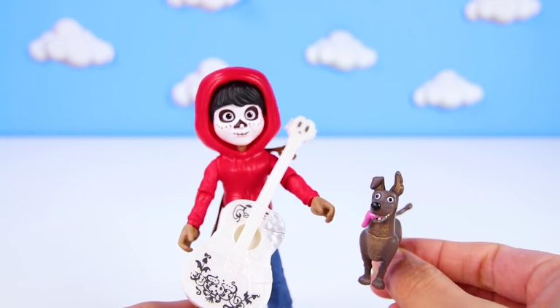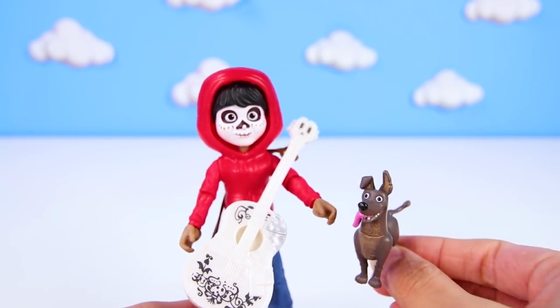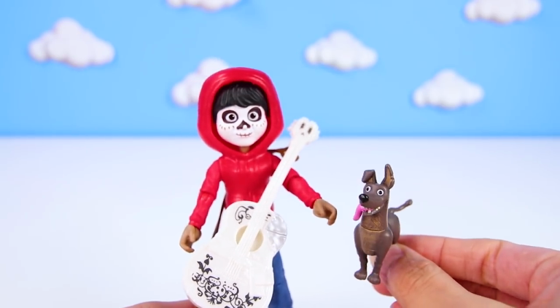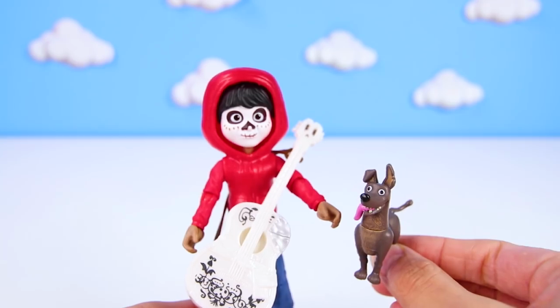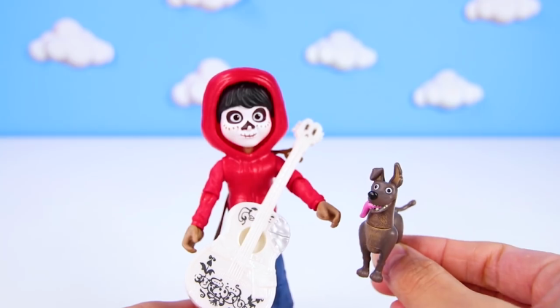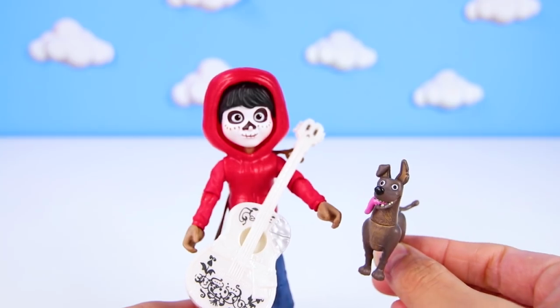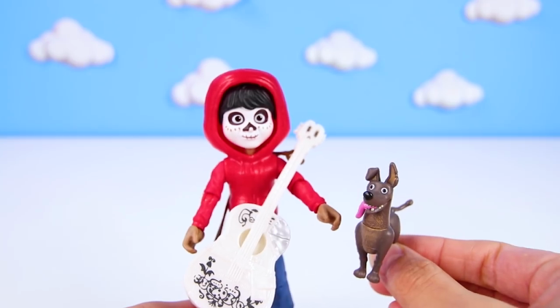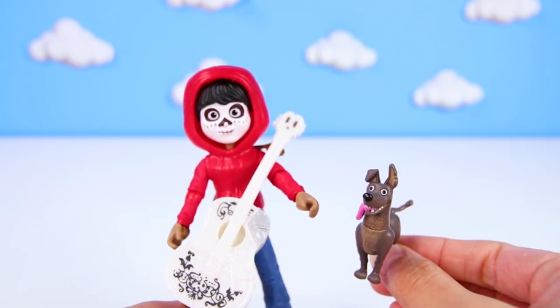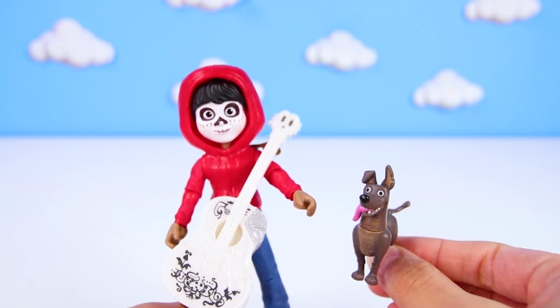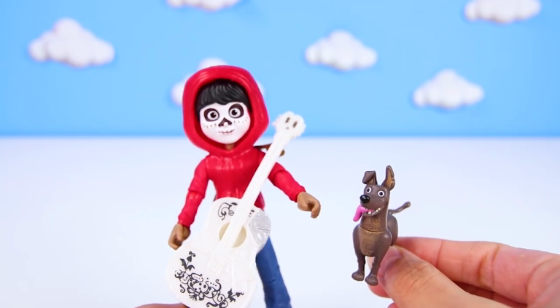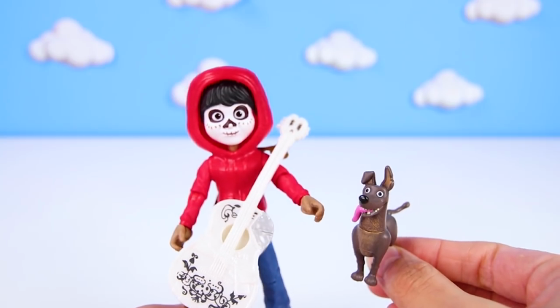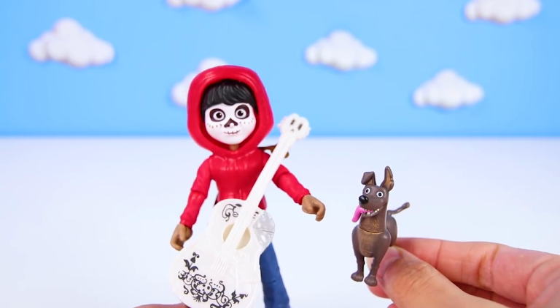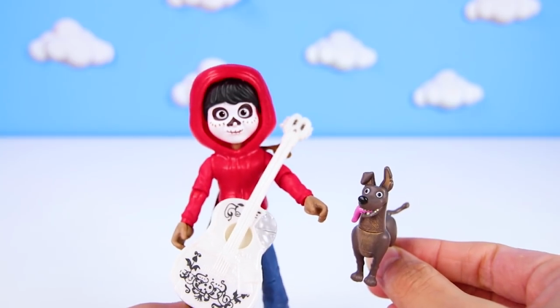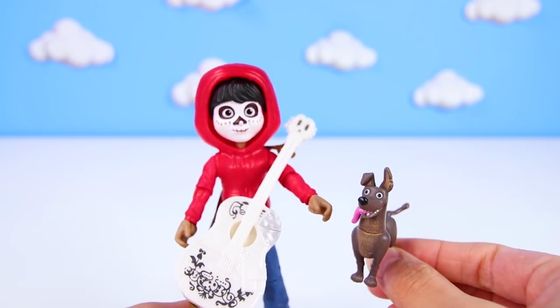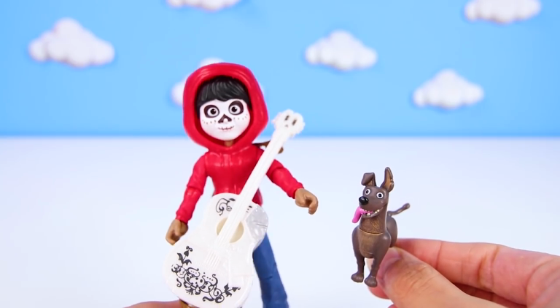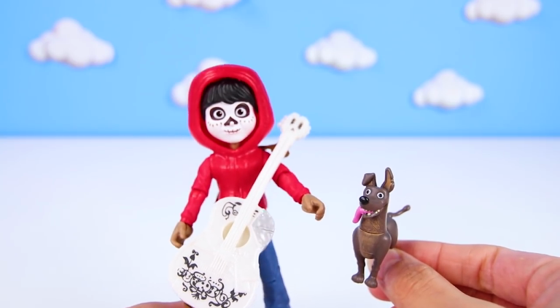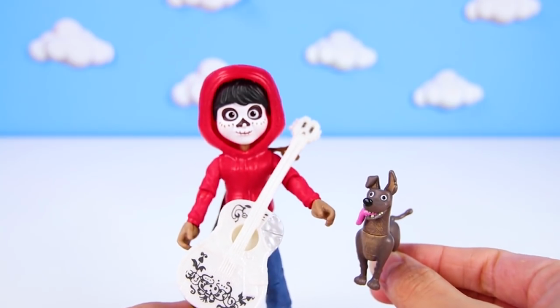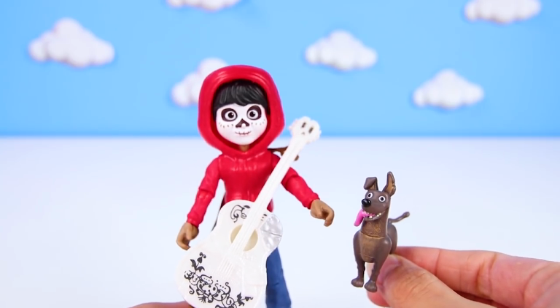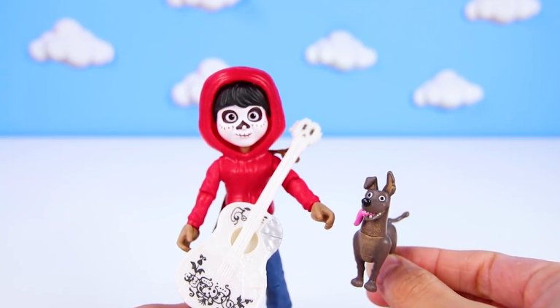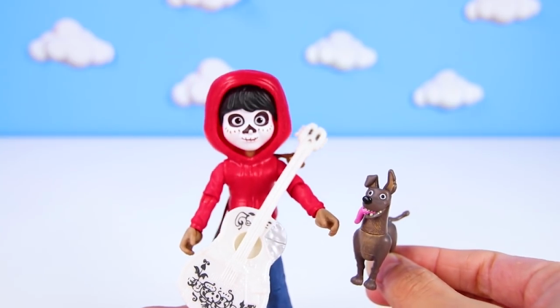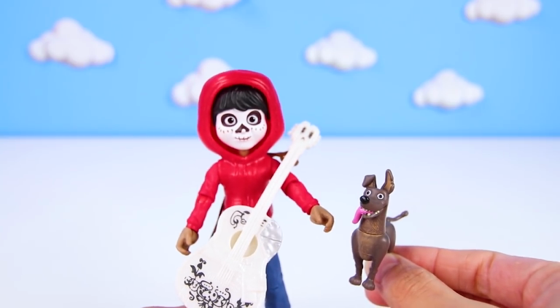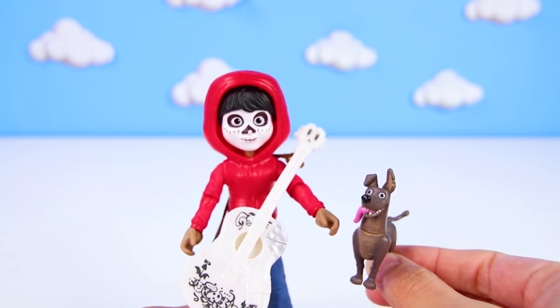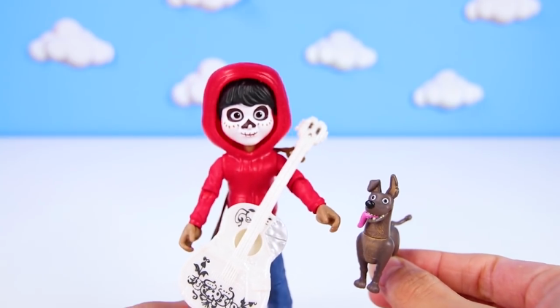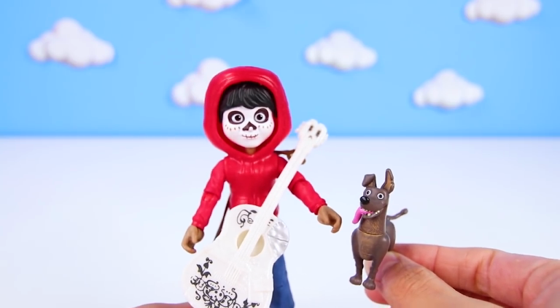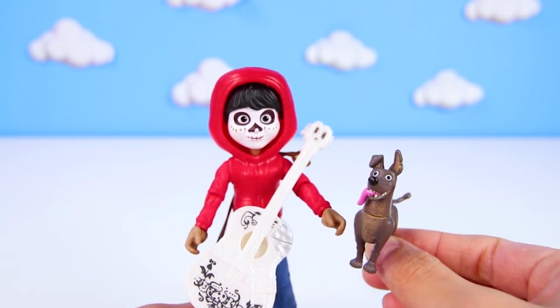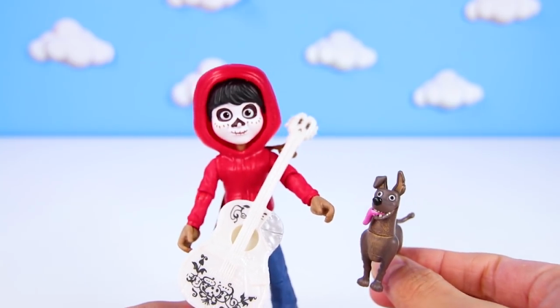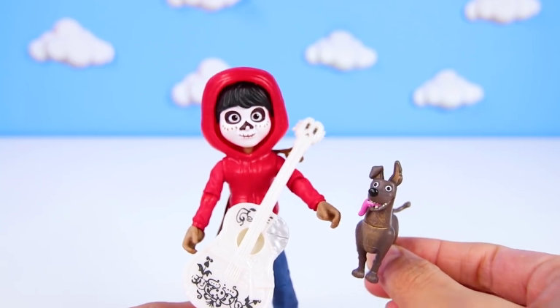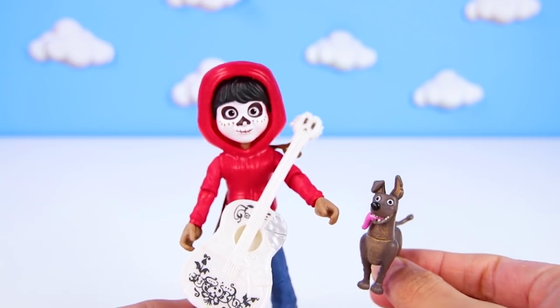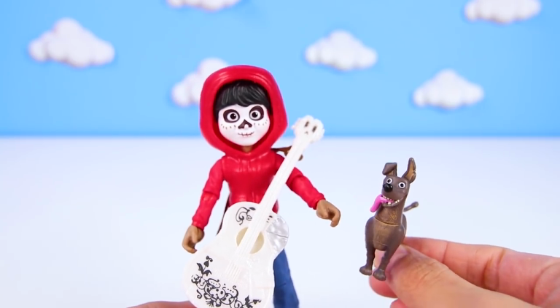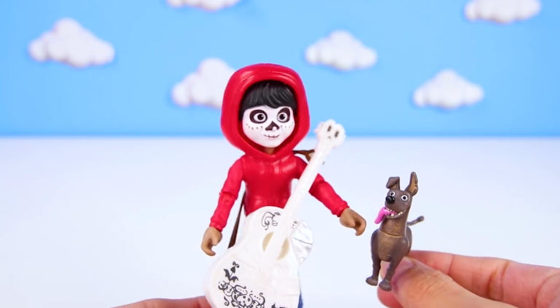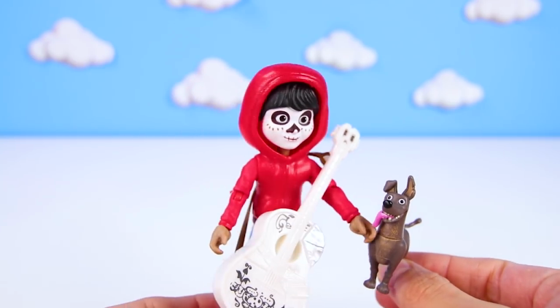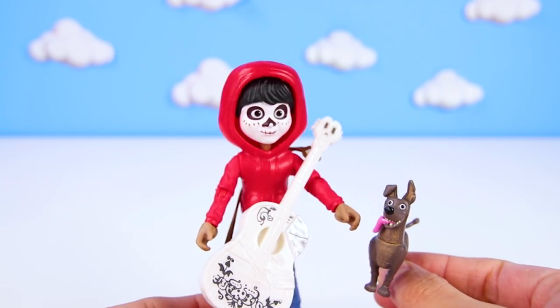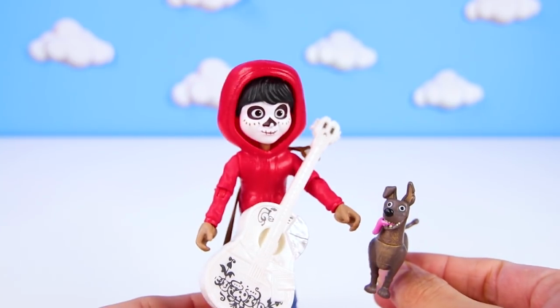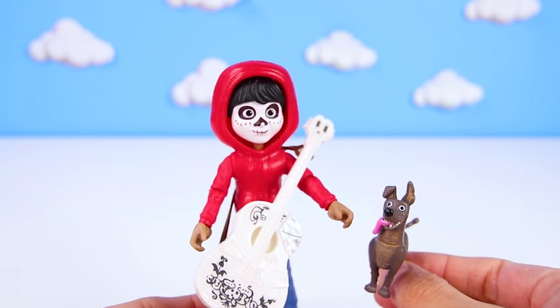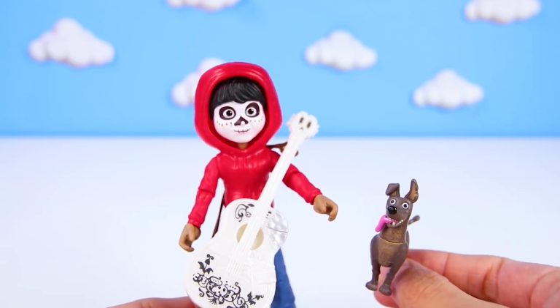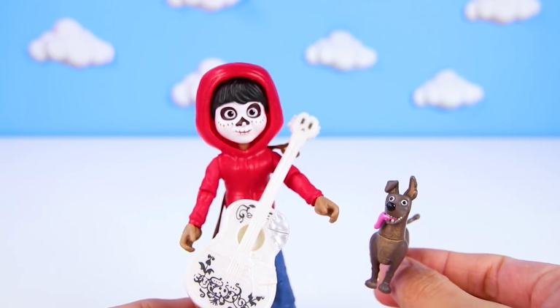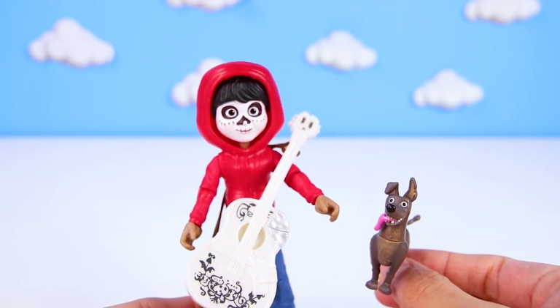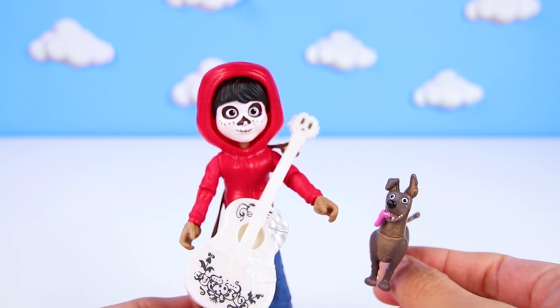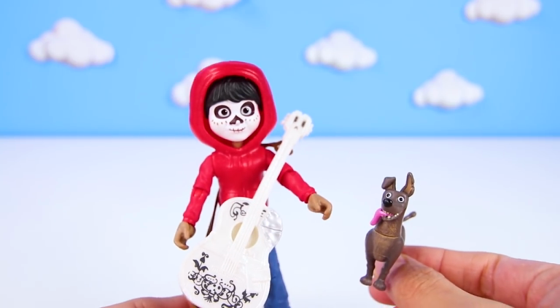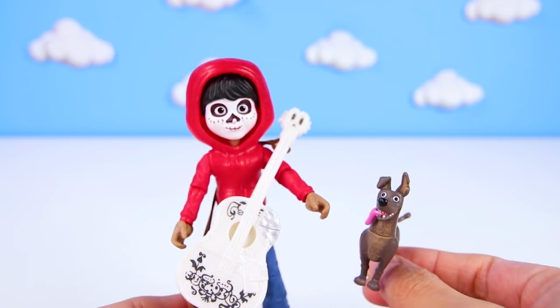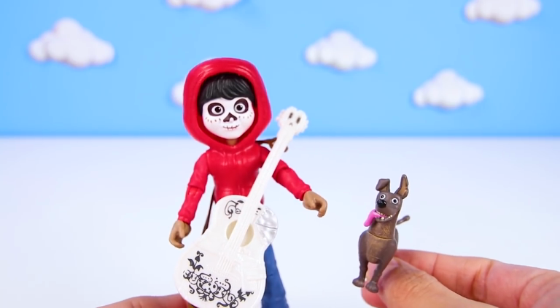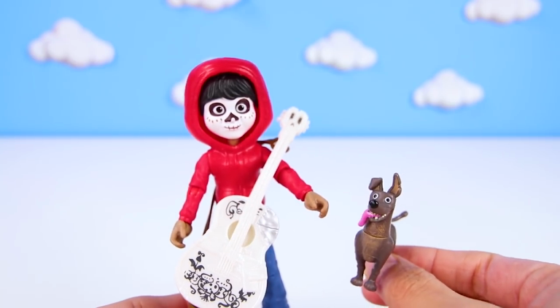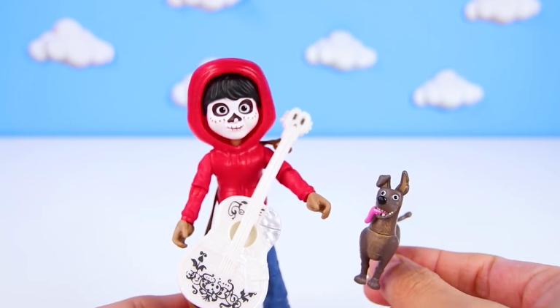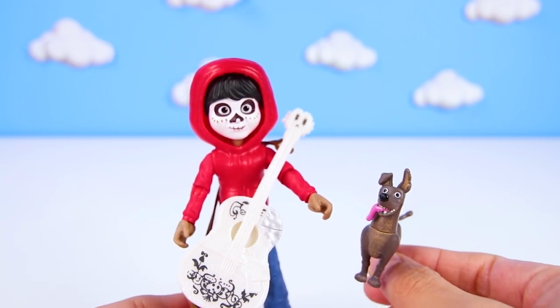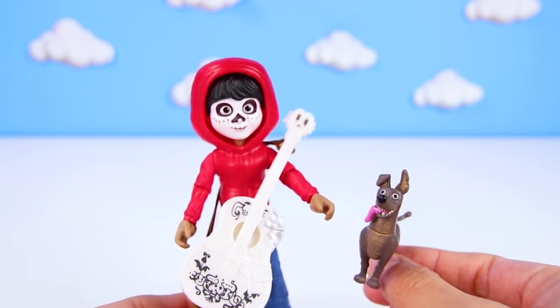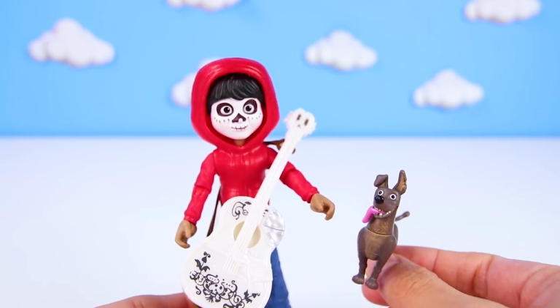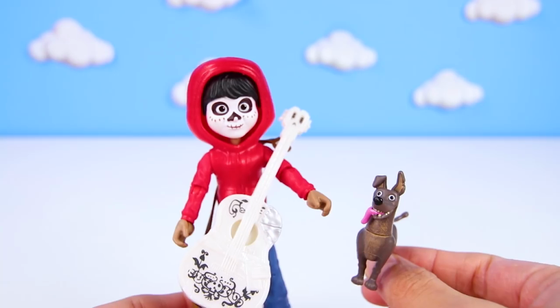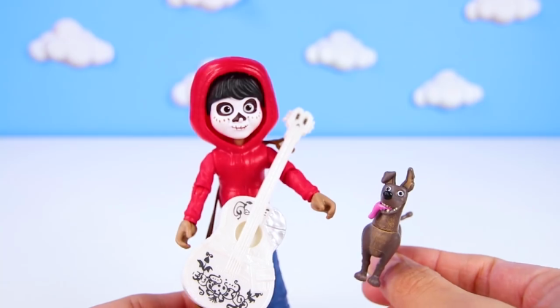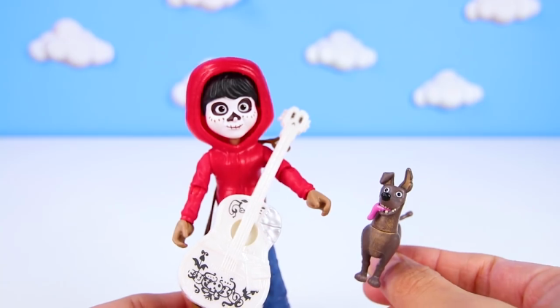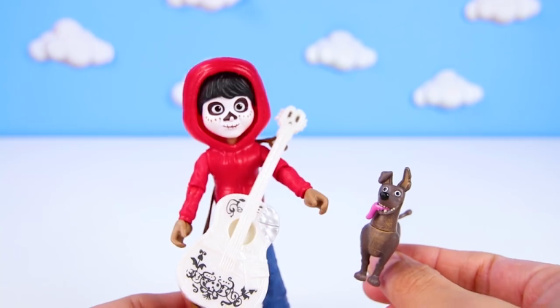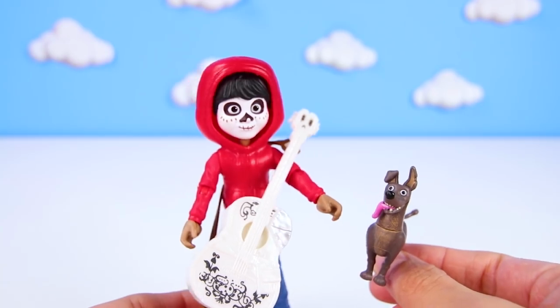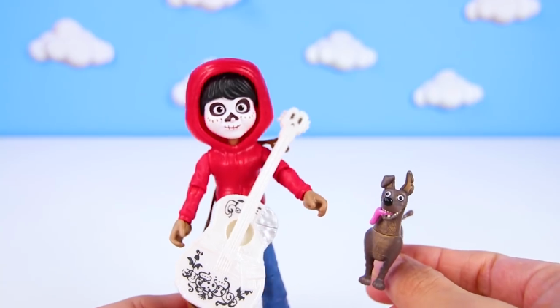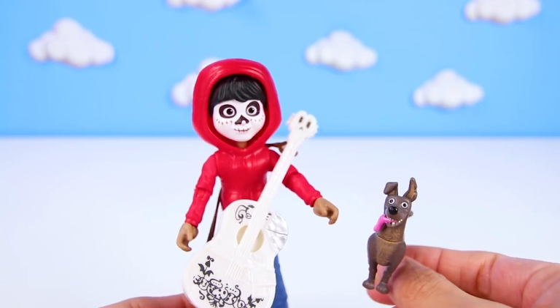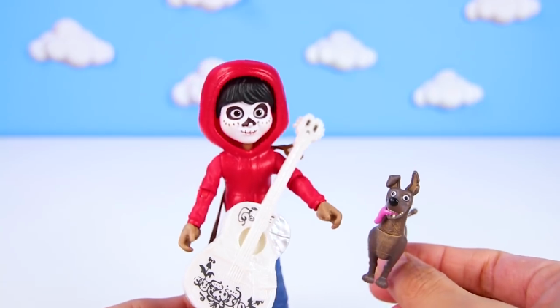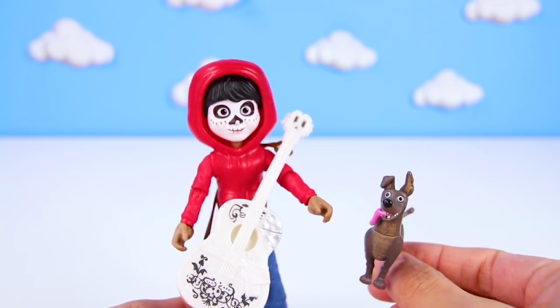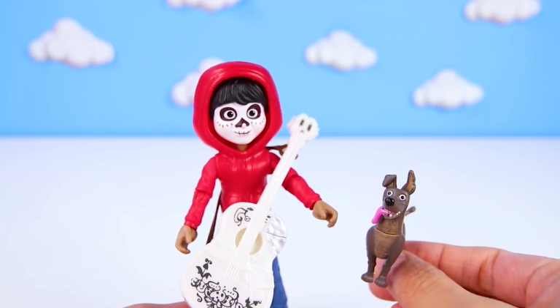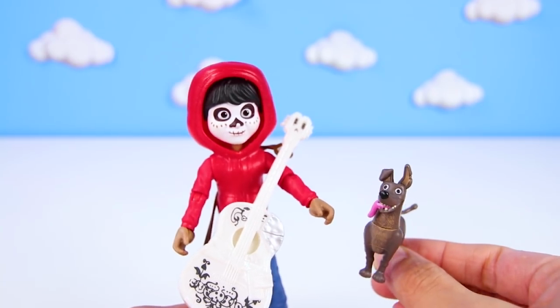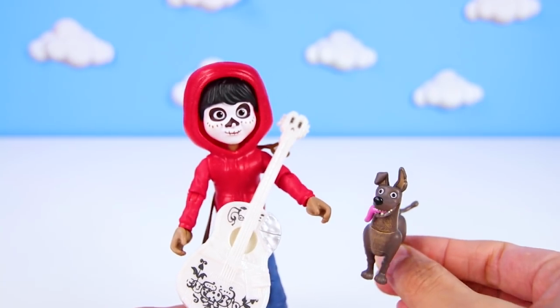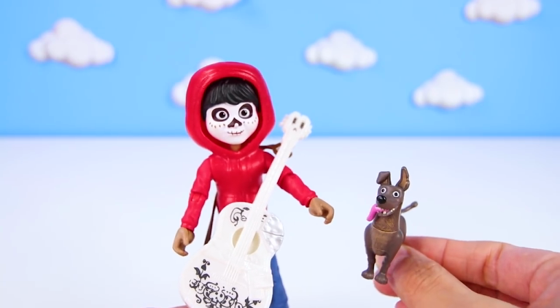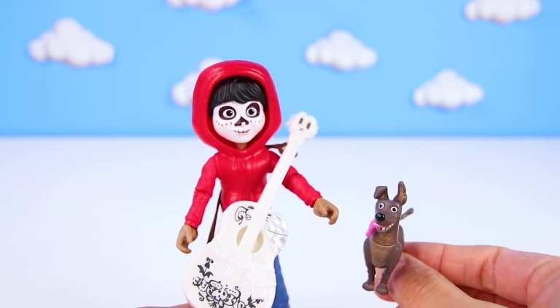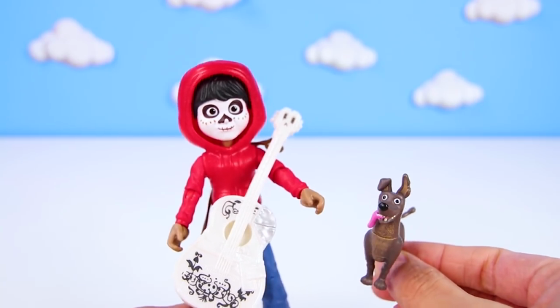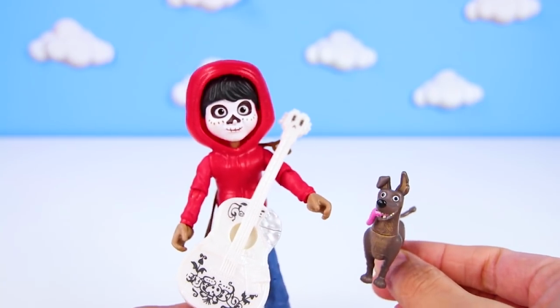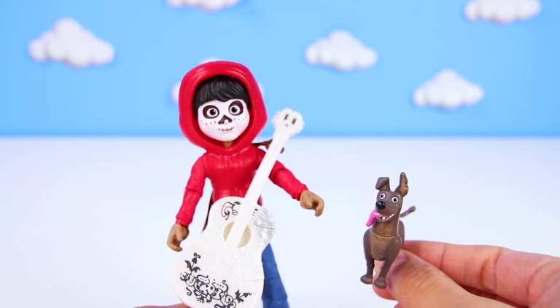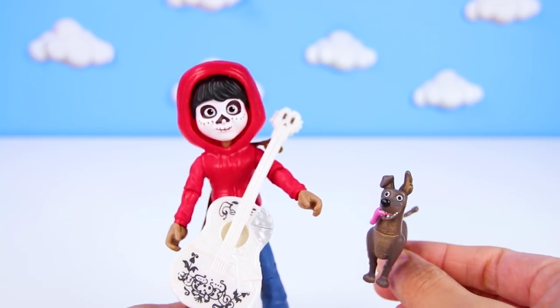I had so much fun opening all of the Coco eggs with you today! We even found Miguel's lost guitar and best friend Dante! If you want to see more Coco videos, don't forget to subscribe to my channel! Now are you ready for another fun video? Let's go!